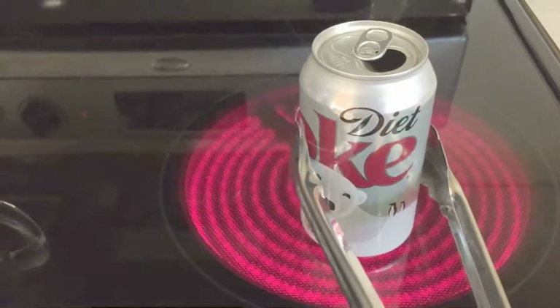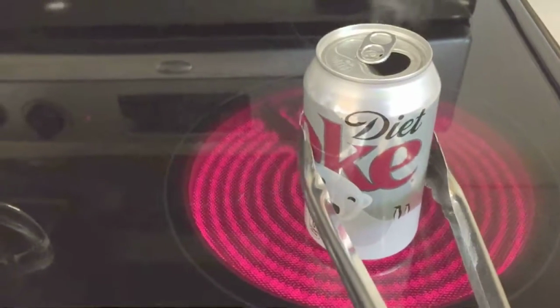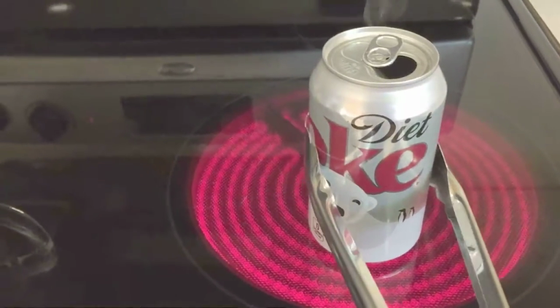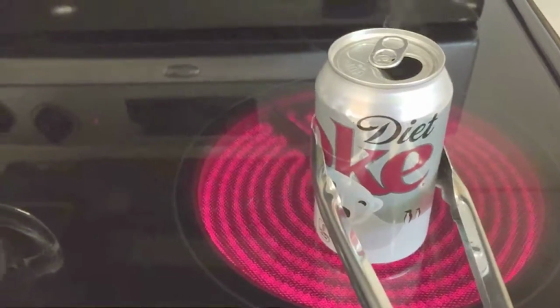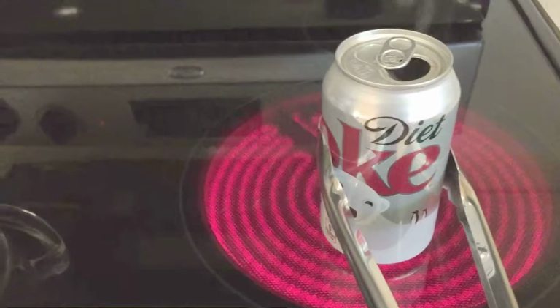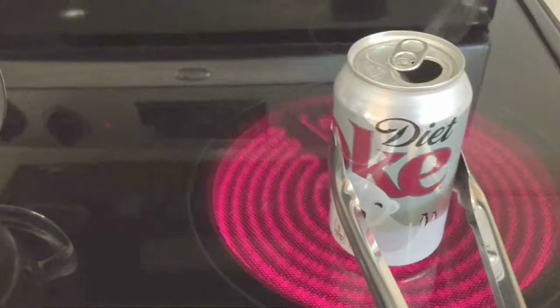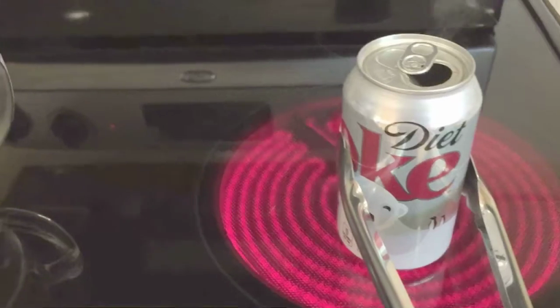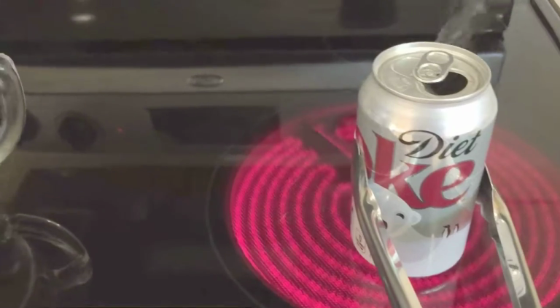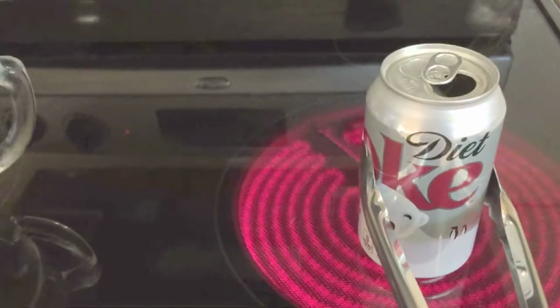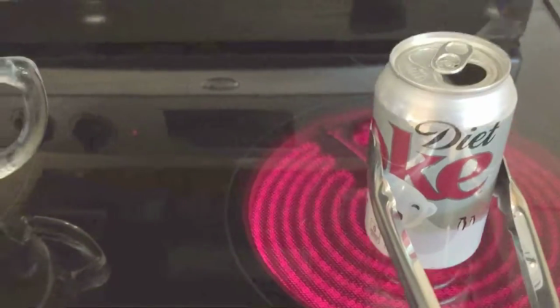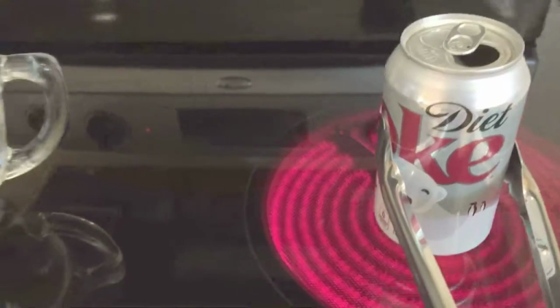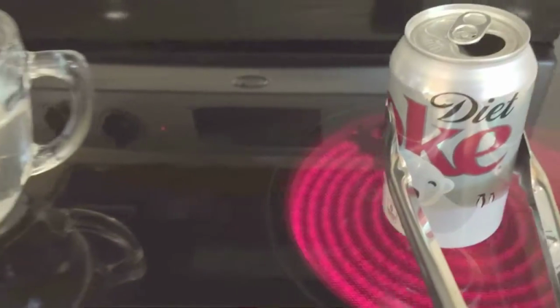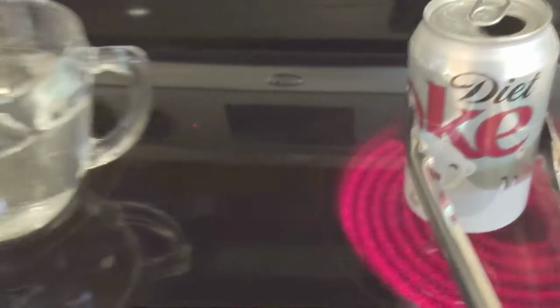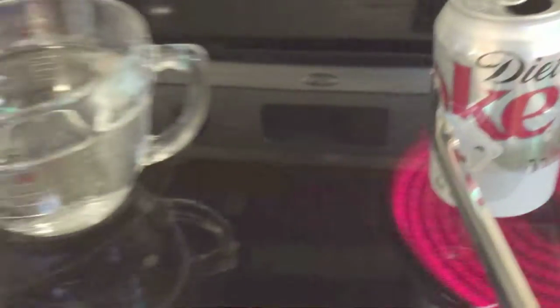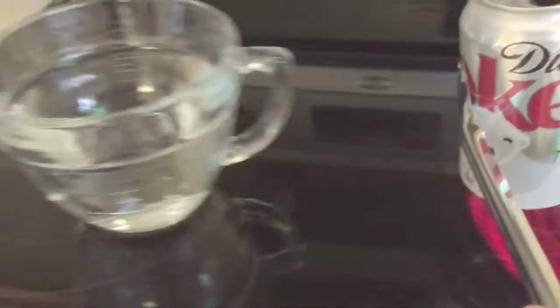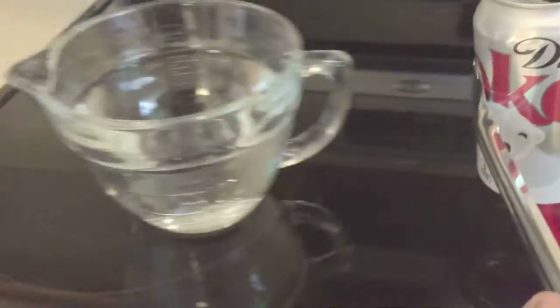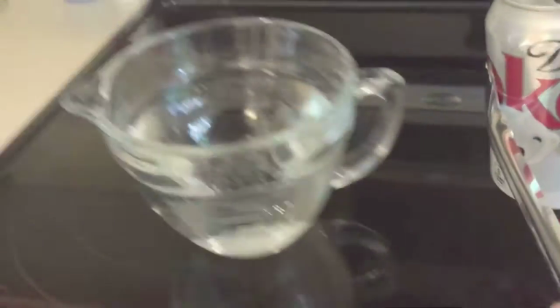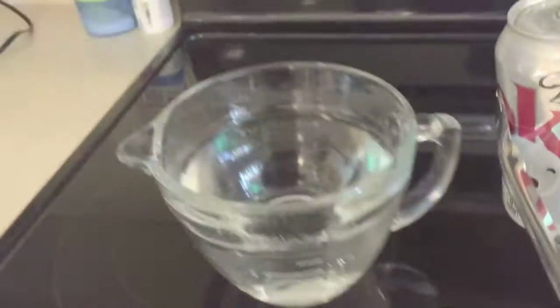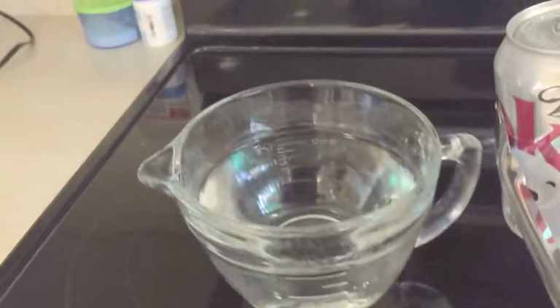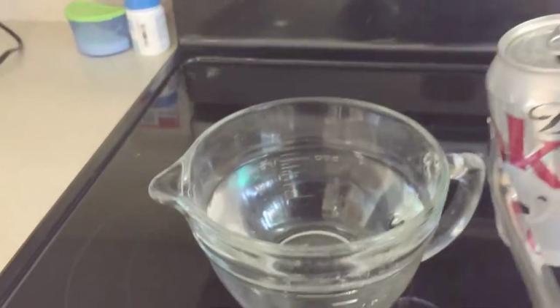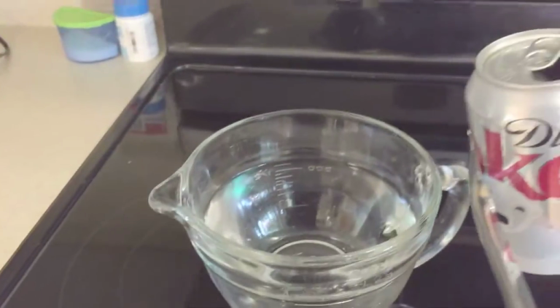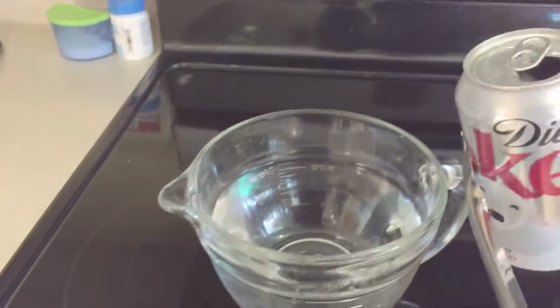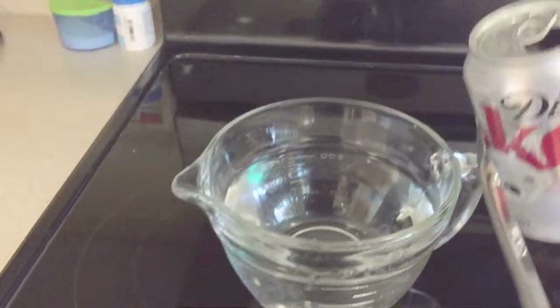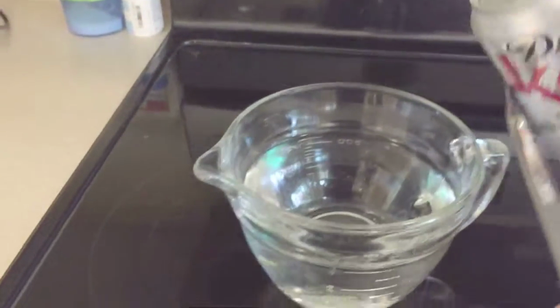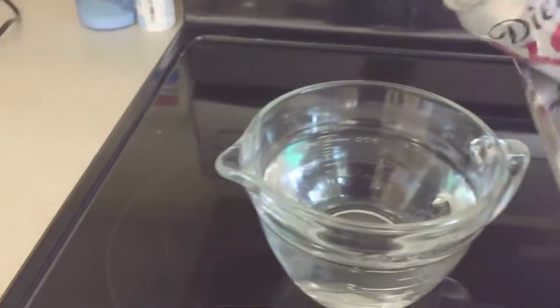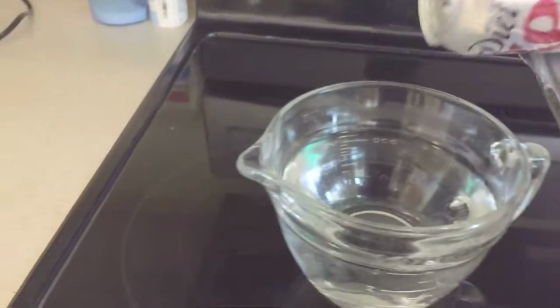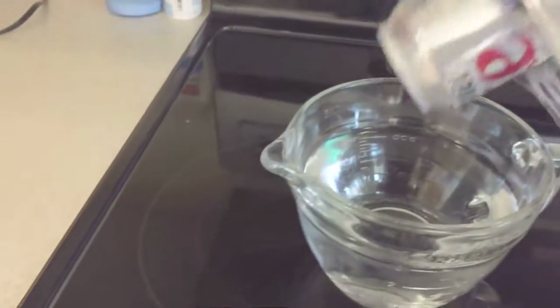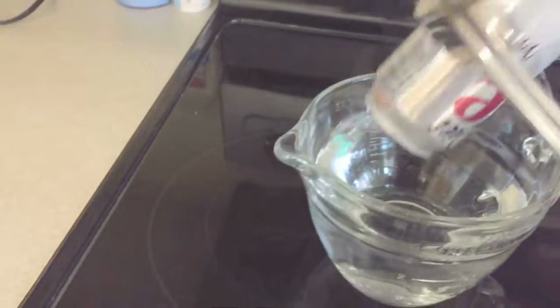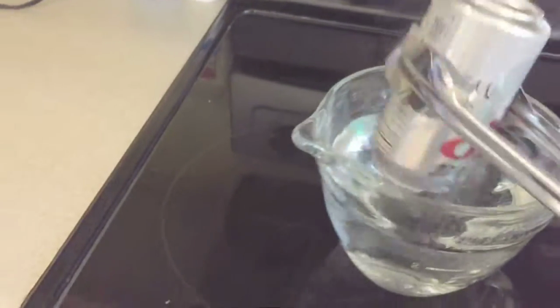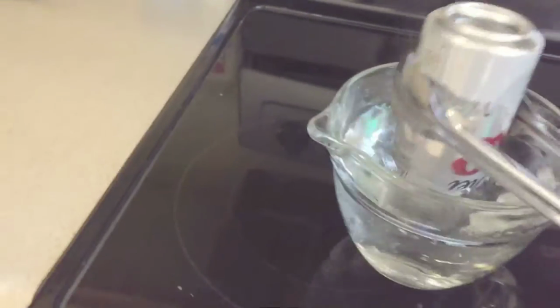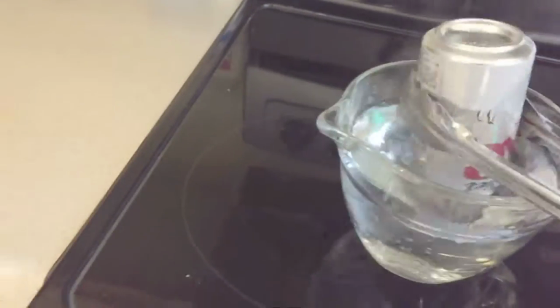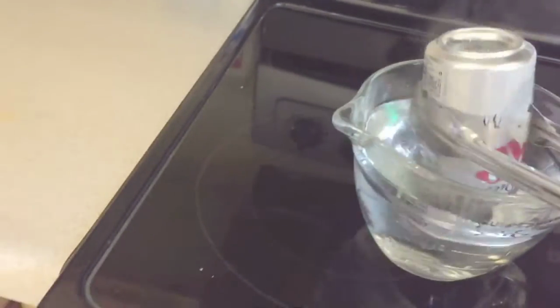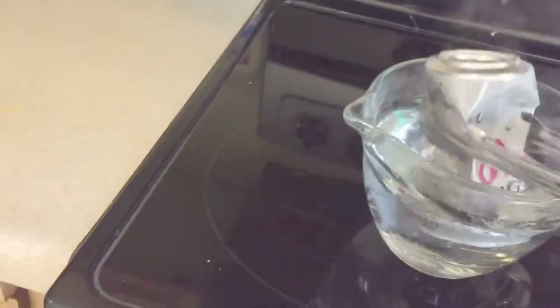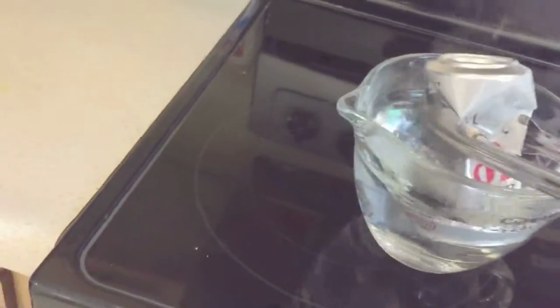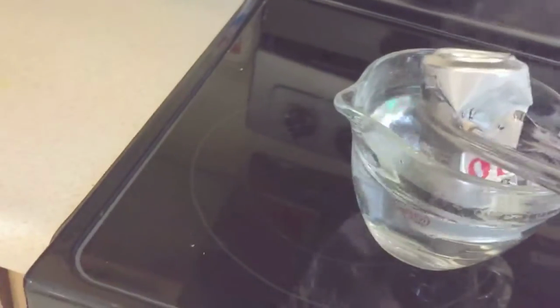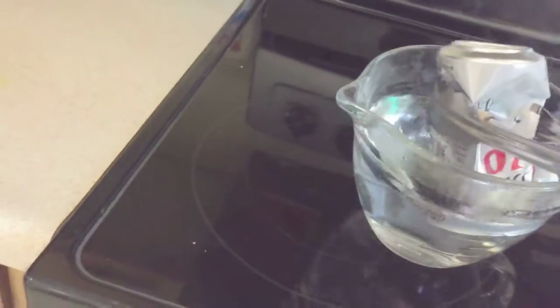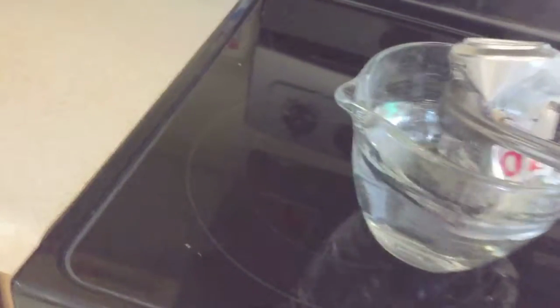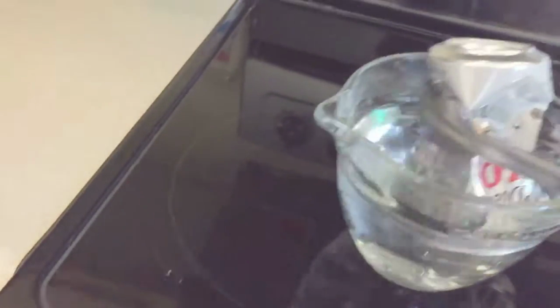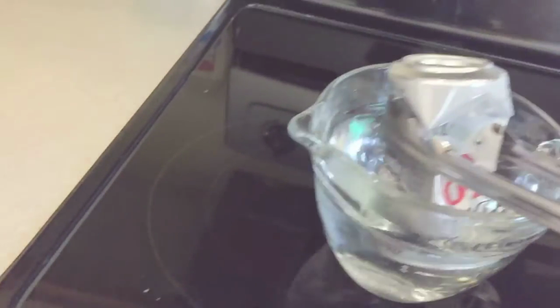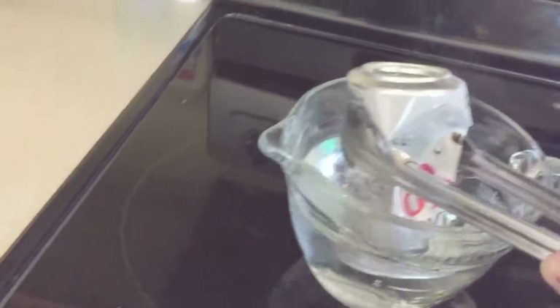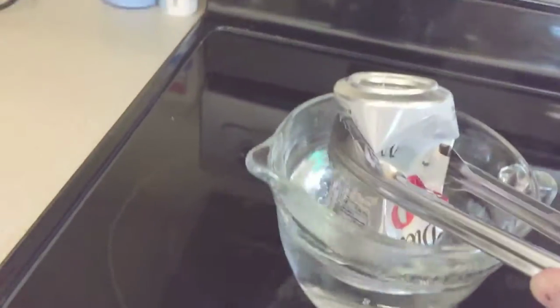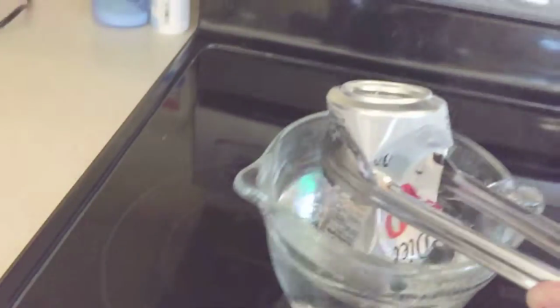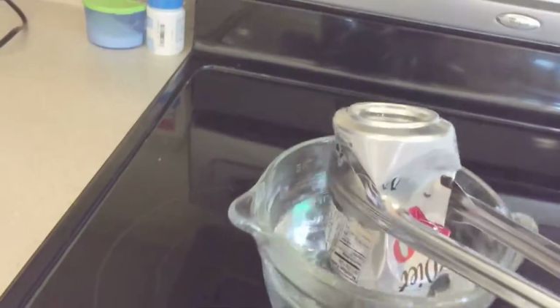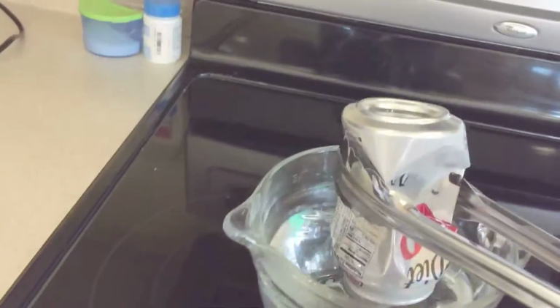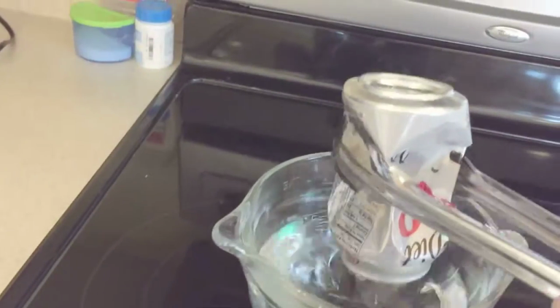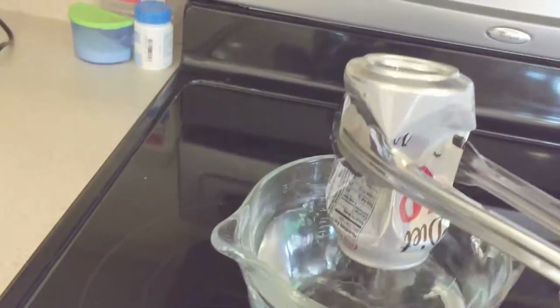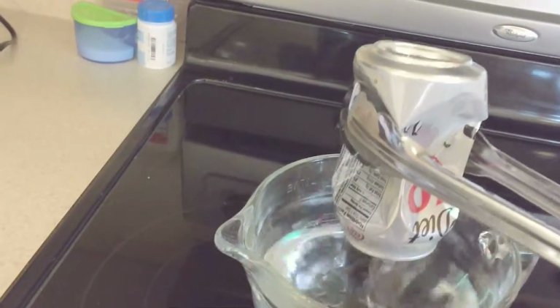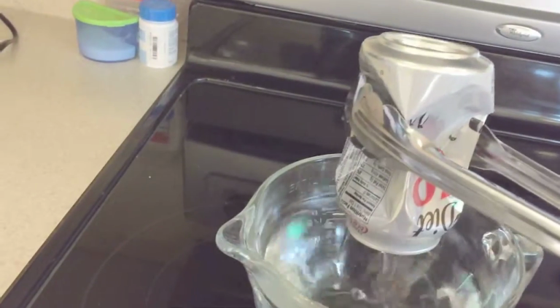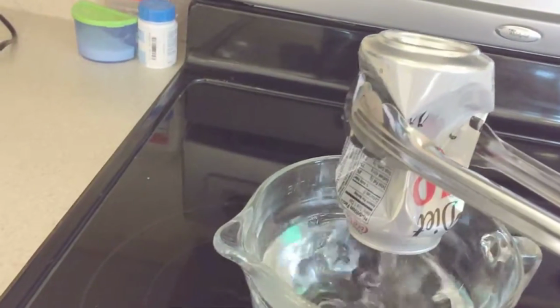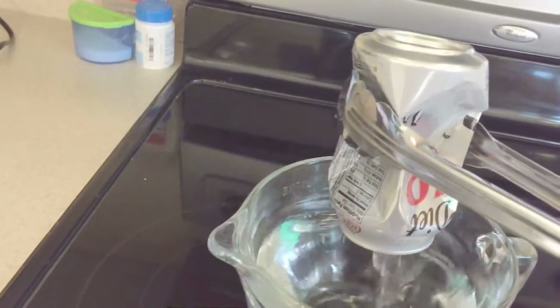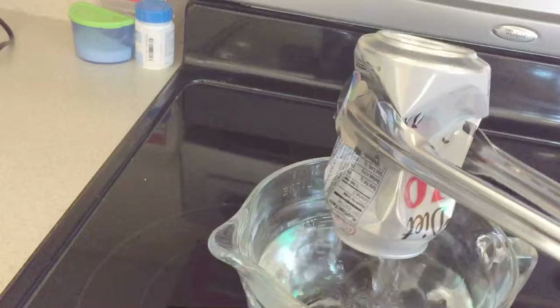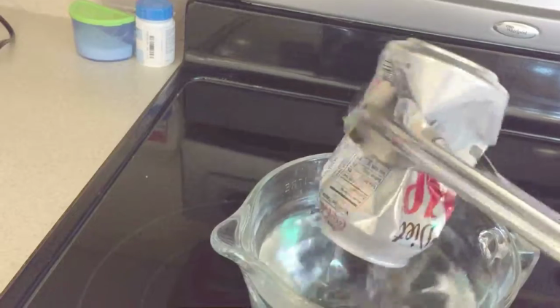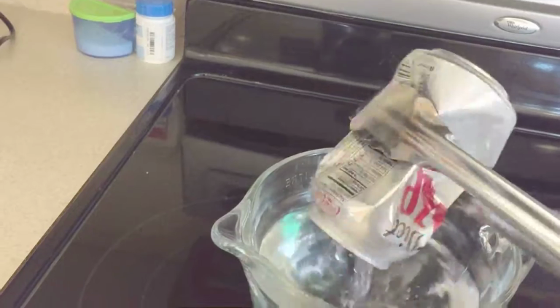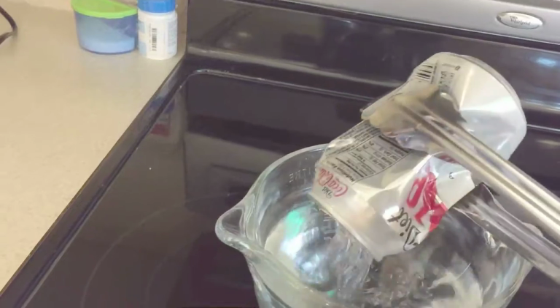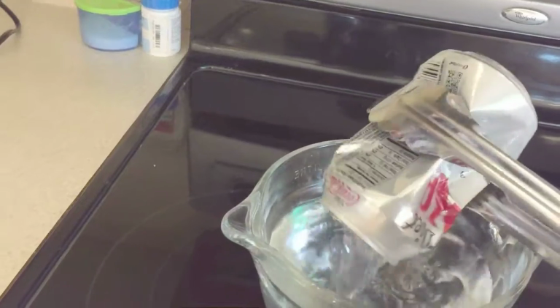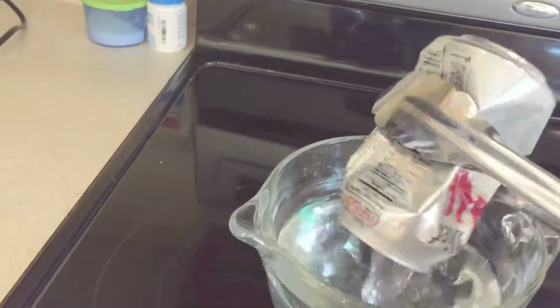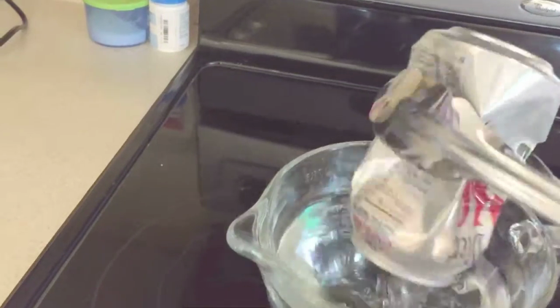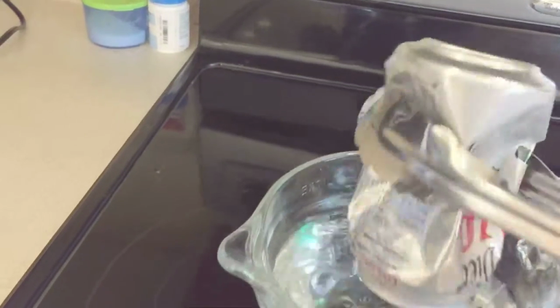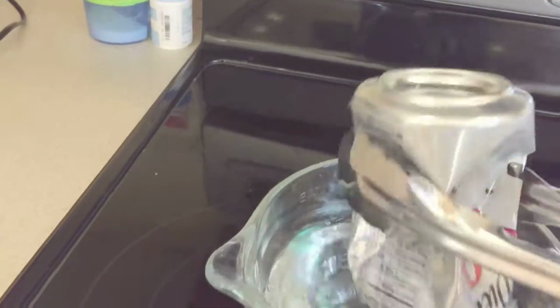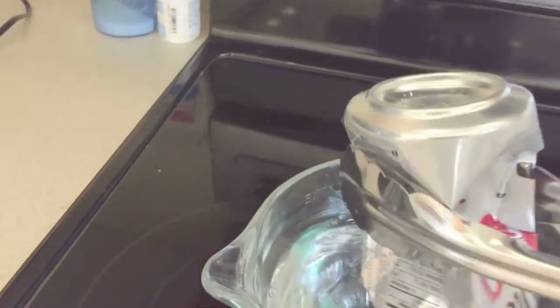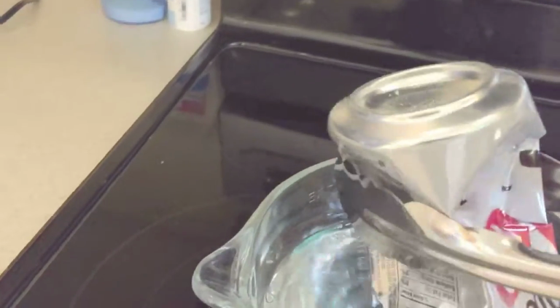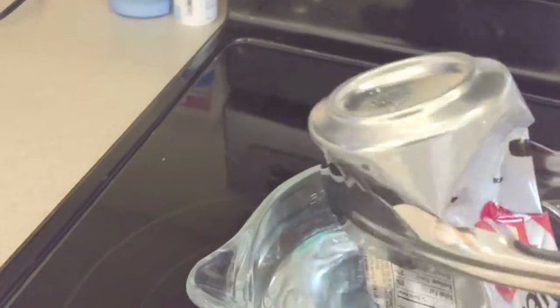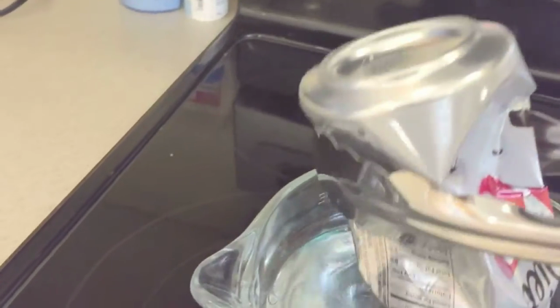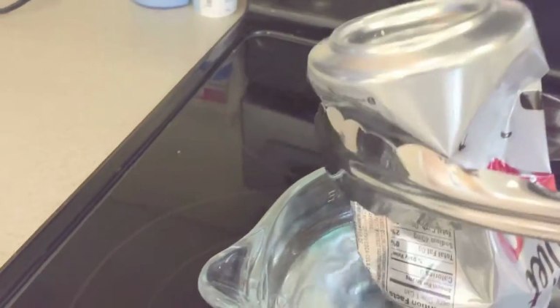Here we go again with the Diet Coke. Same thing — it's been going 30 seconds. In. Boom. It's again crushing that can.